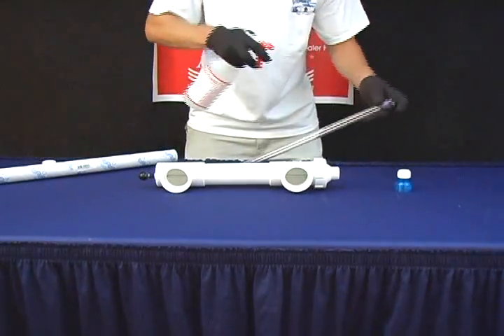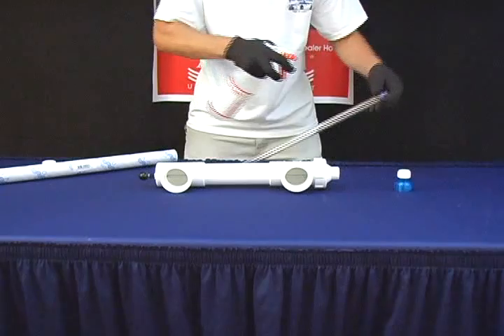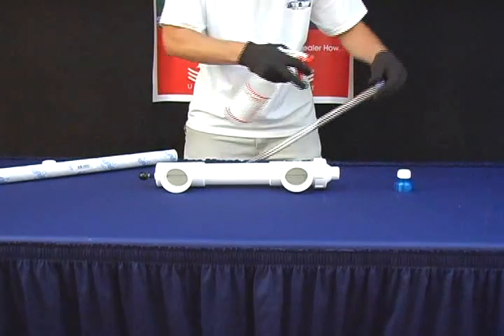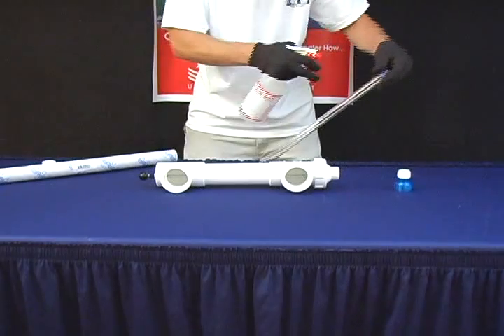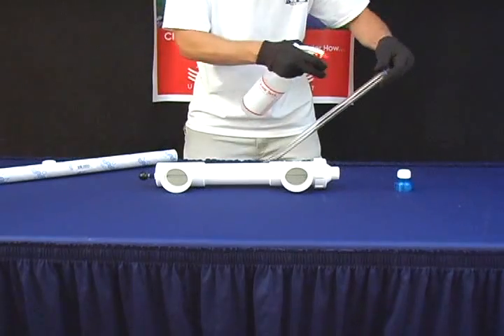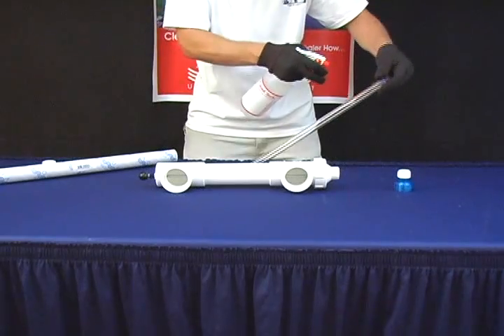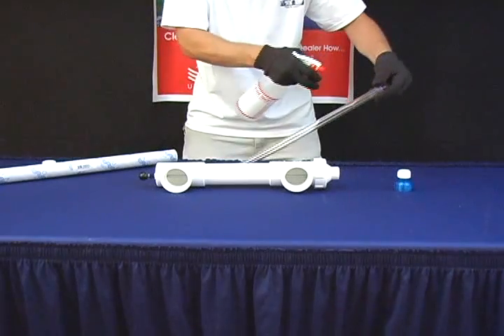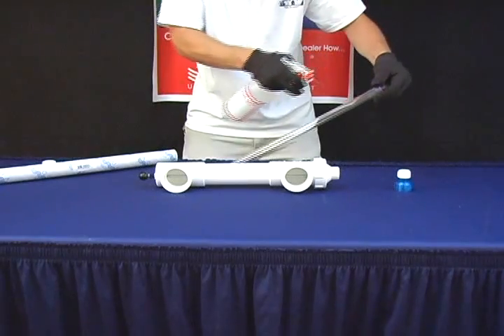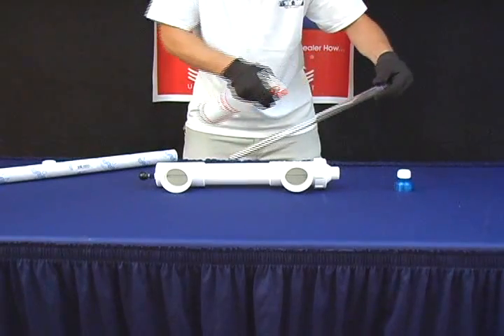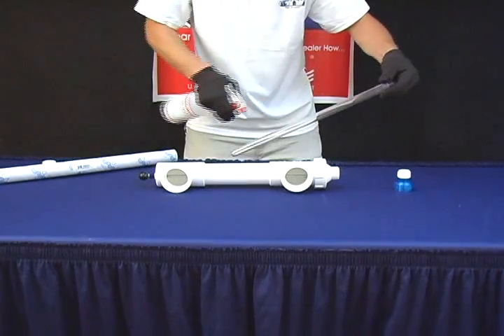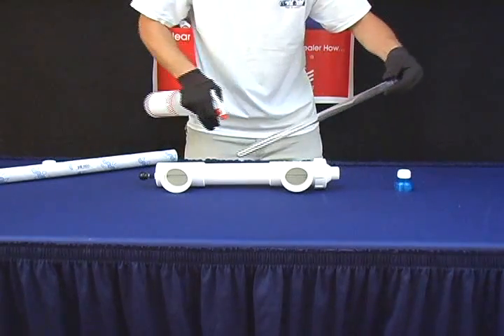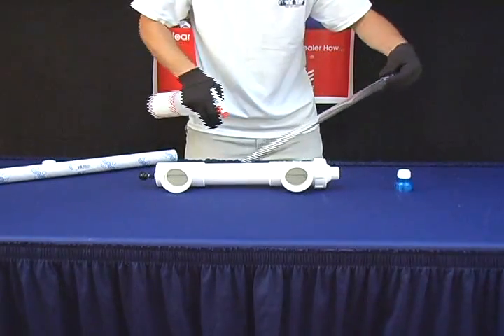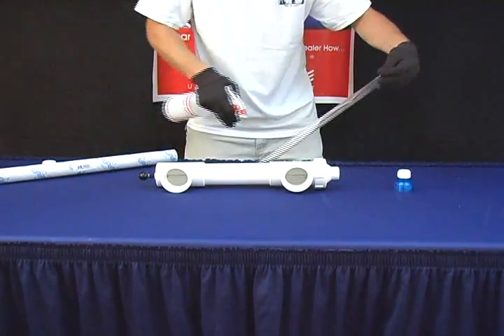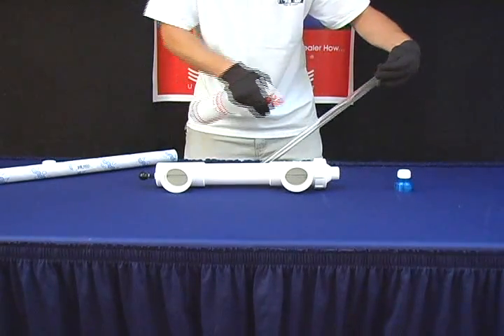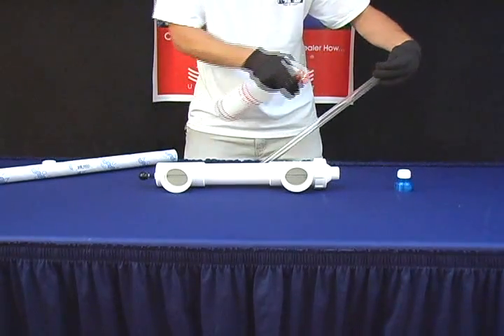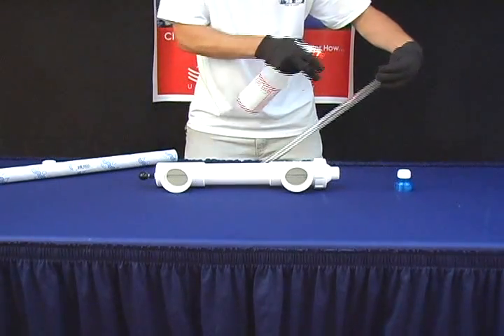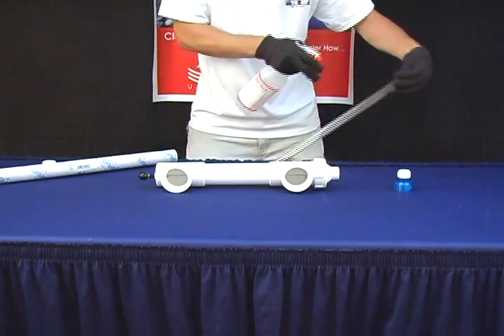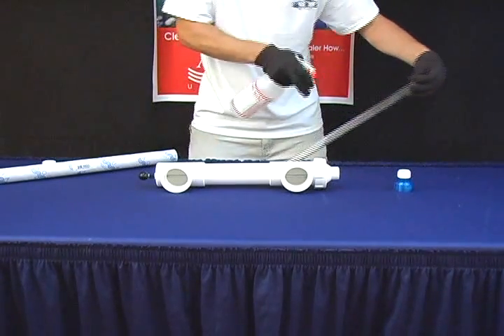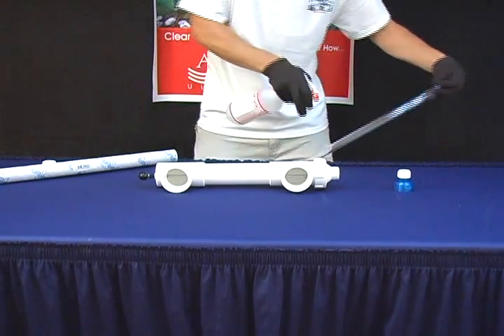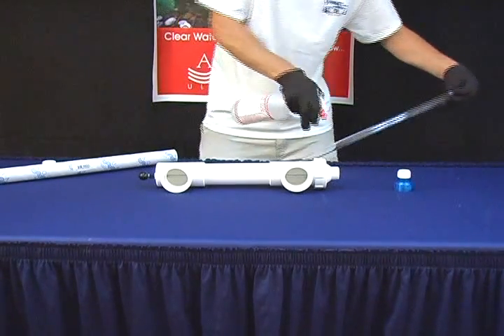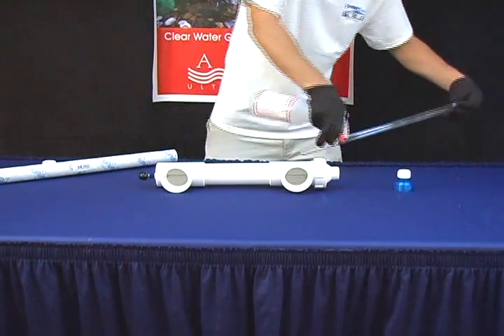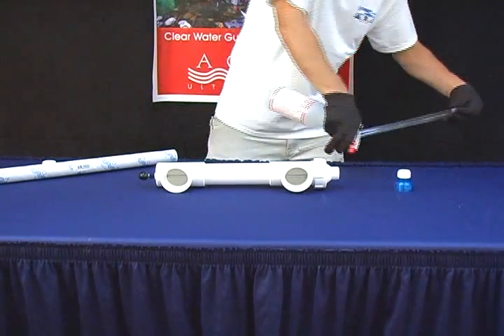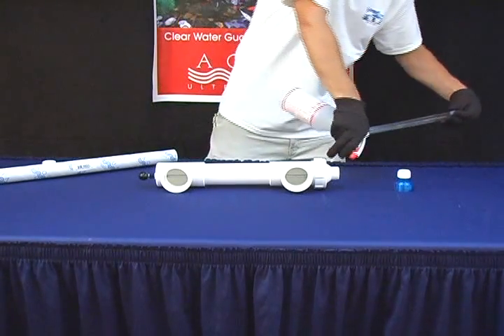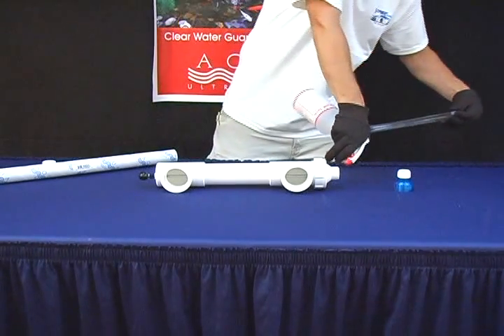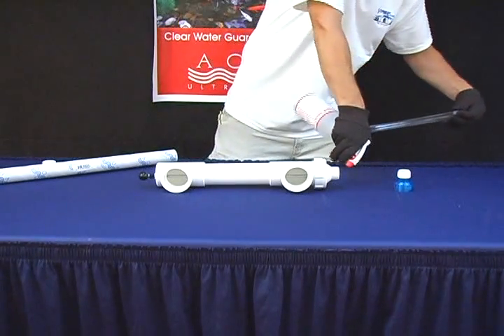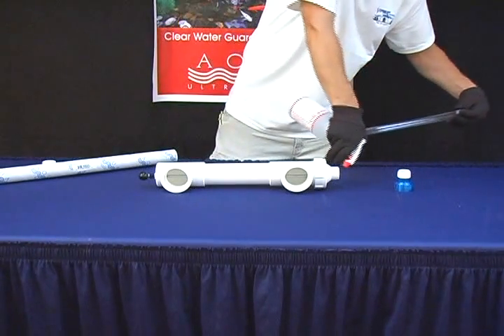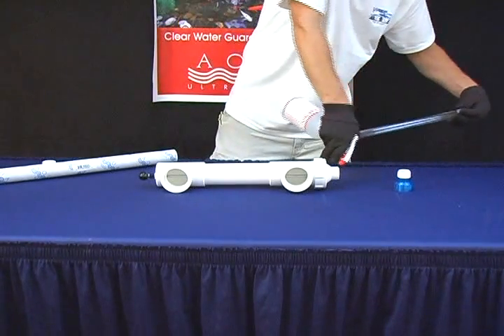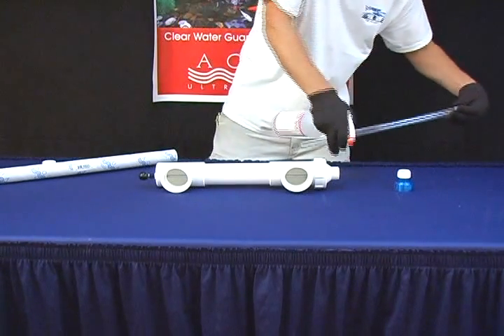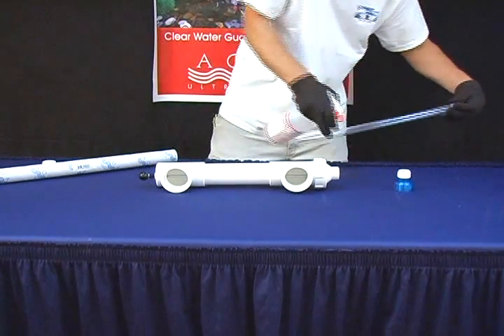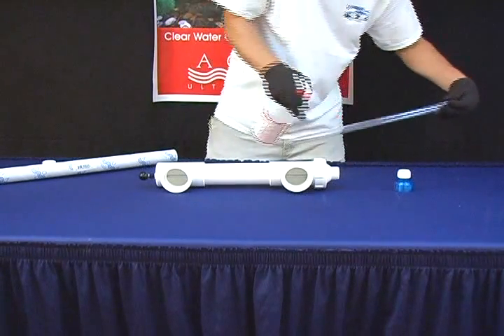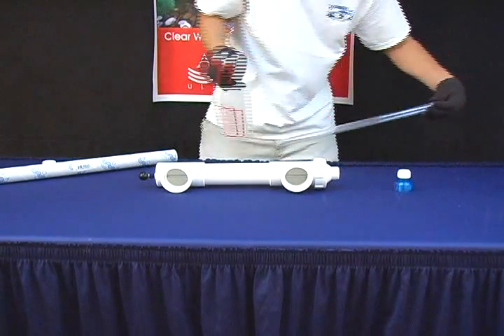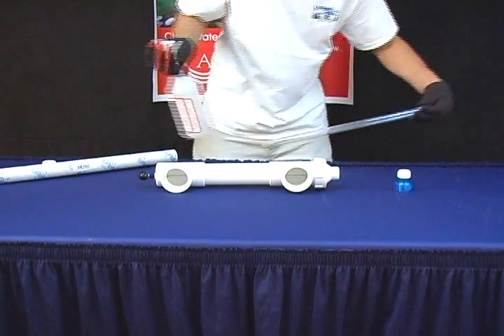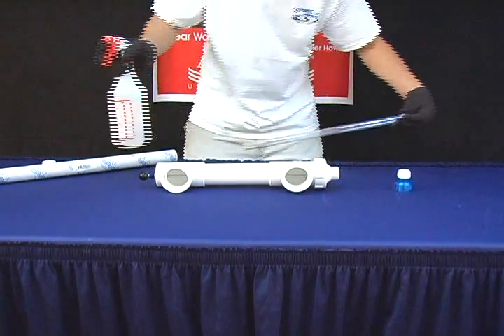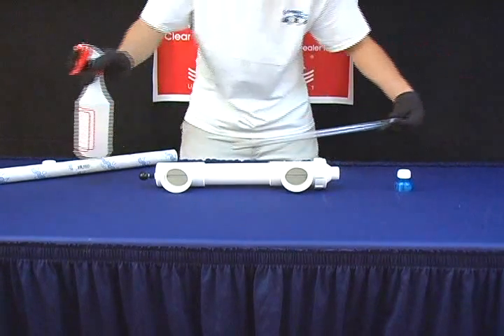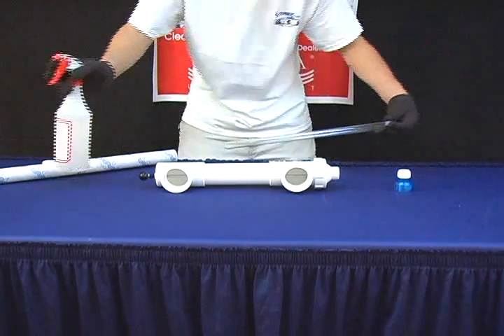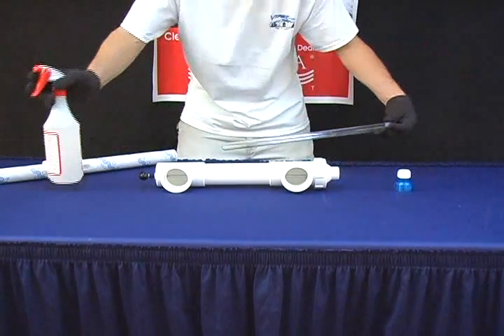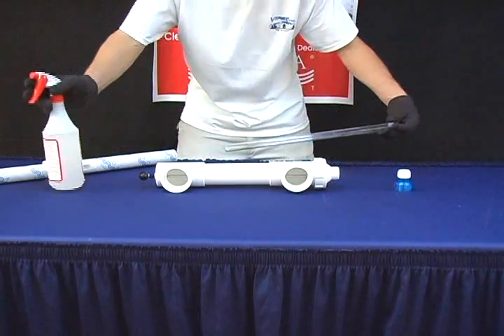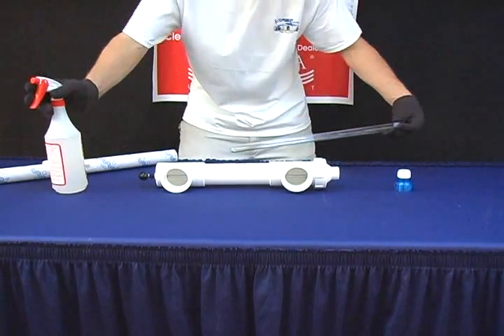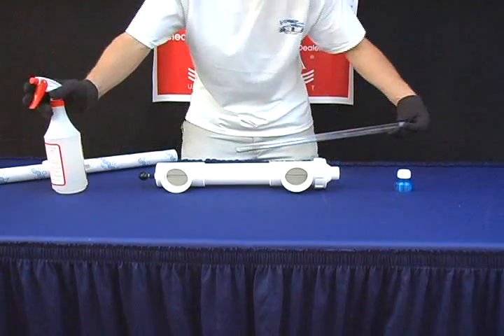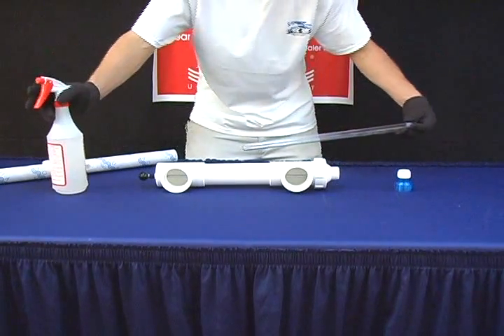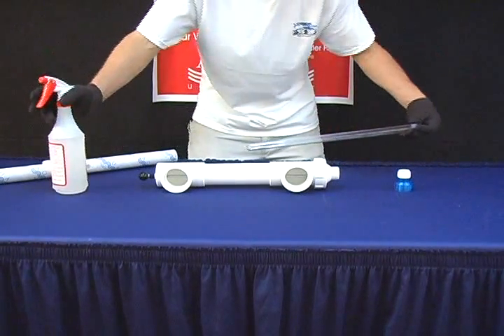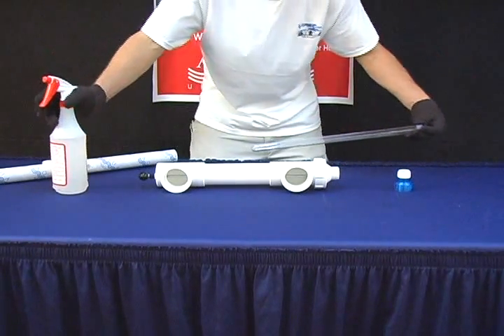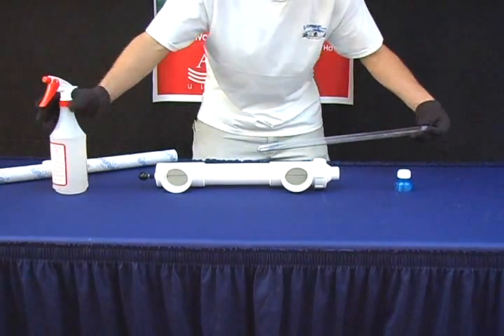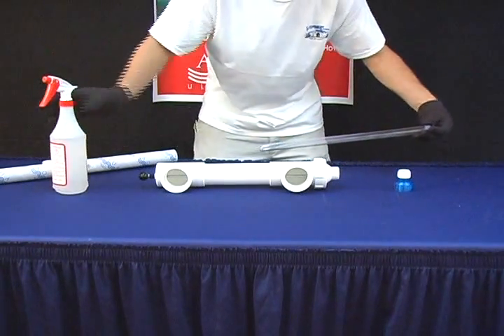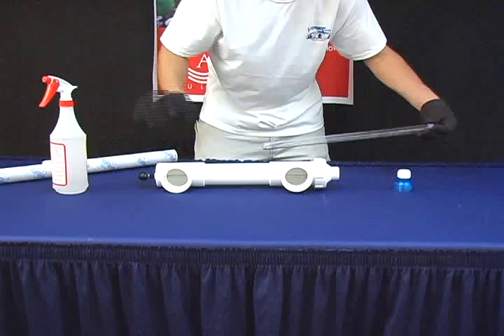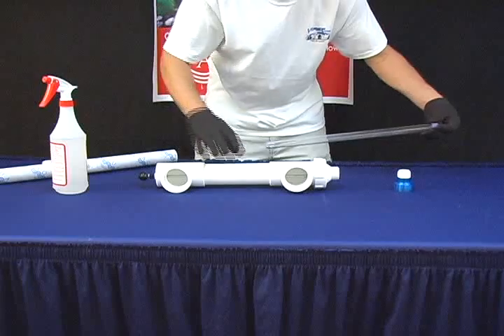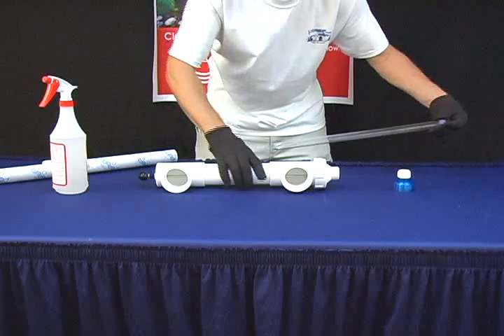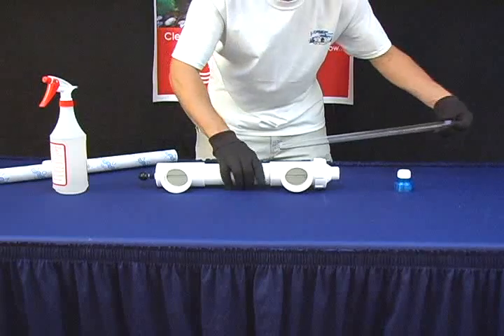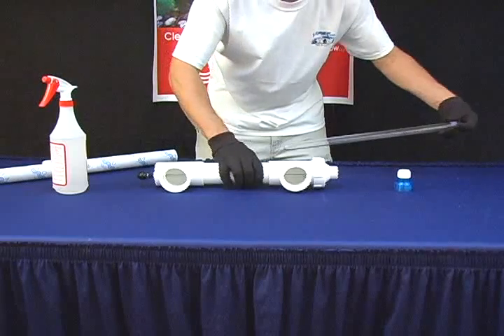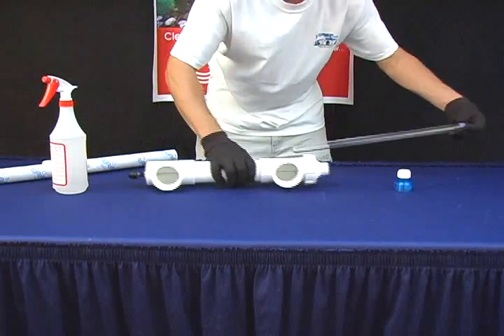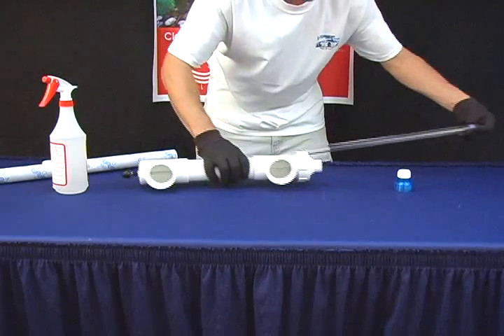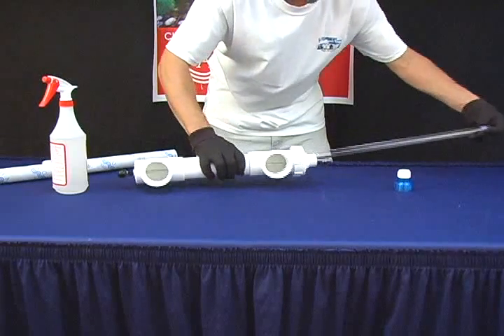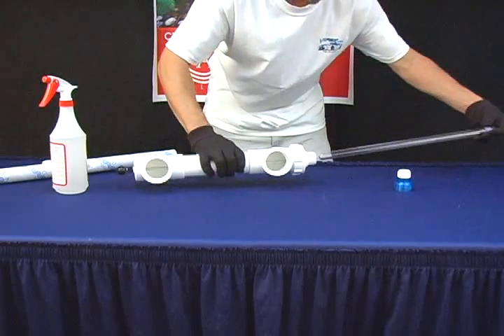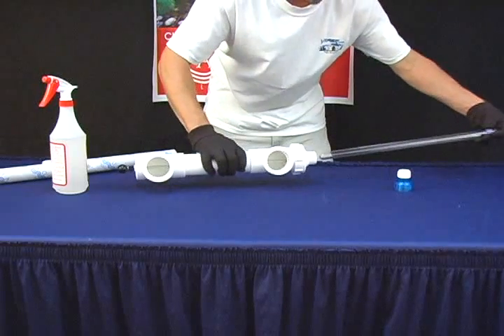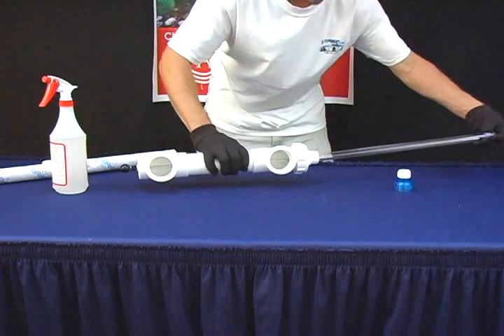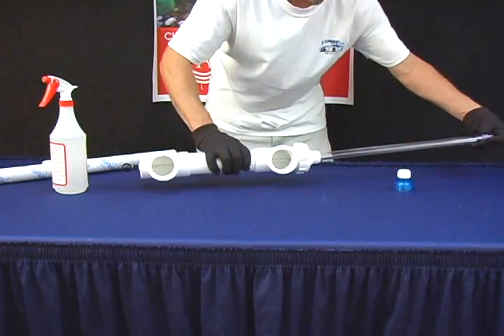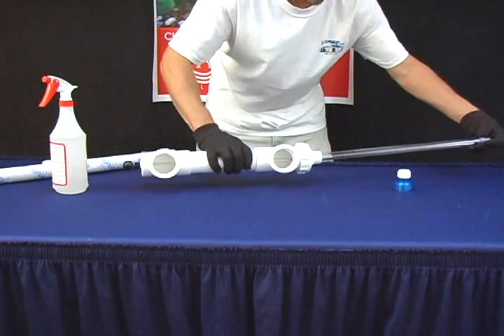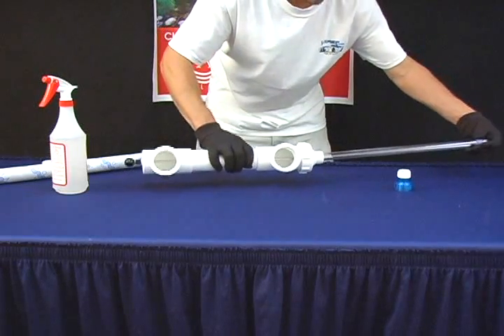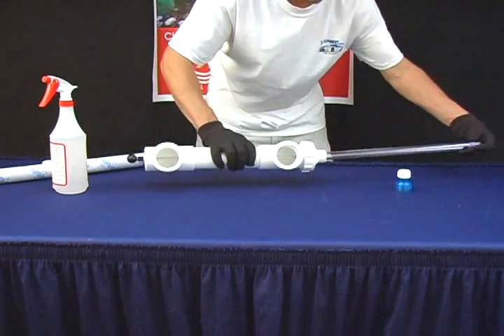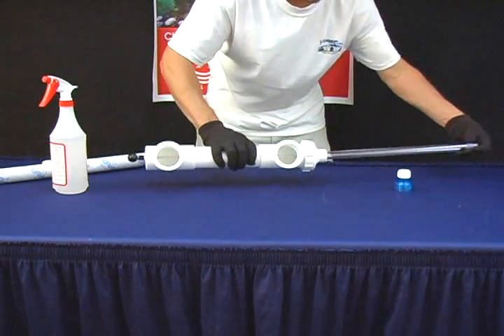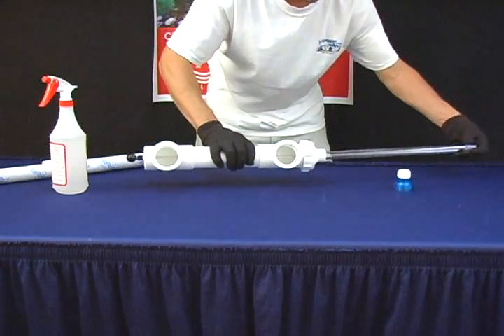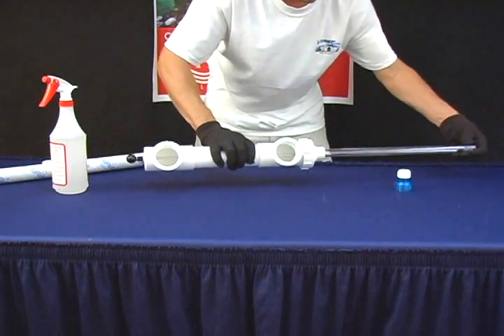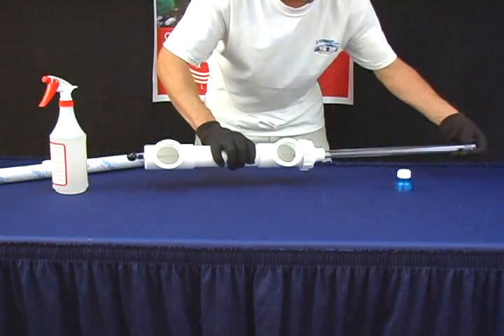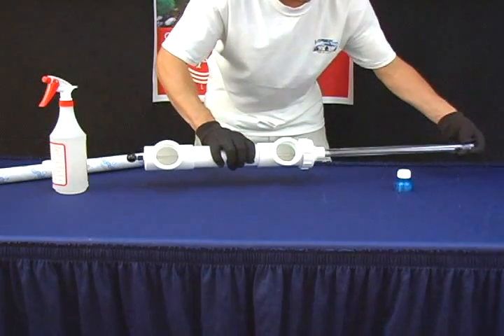With a spray bottle, spray water onto the new quartz sleeve. Slide the quartz sleeve back into the unit.